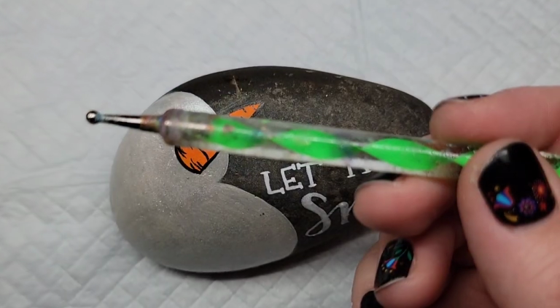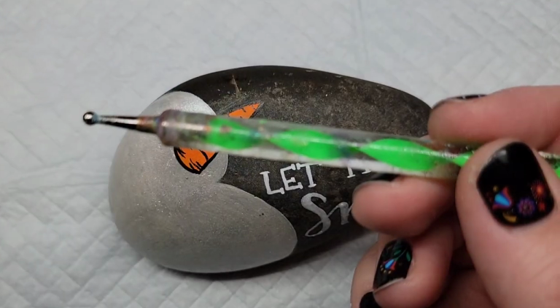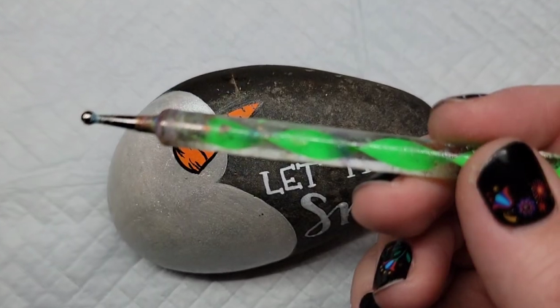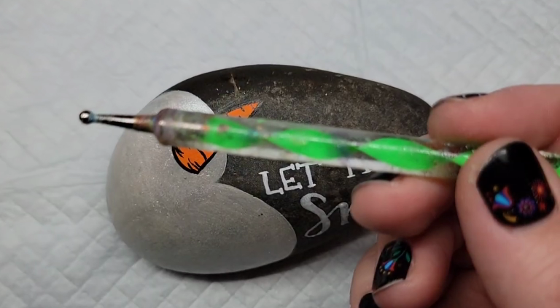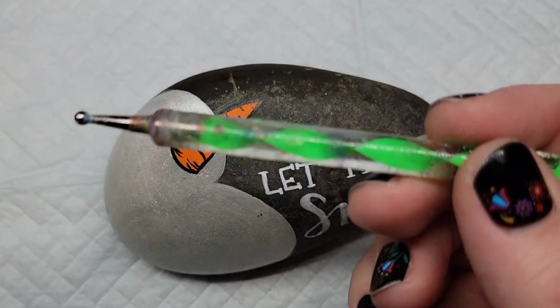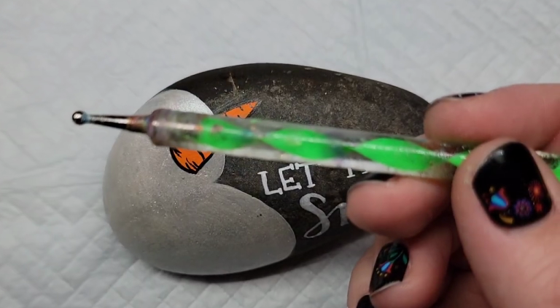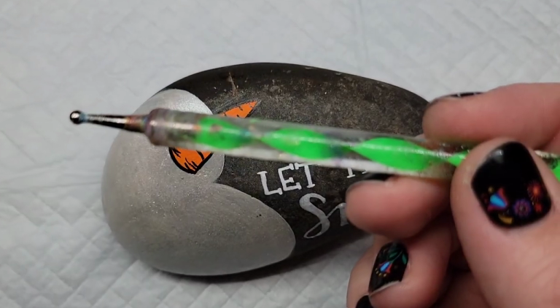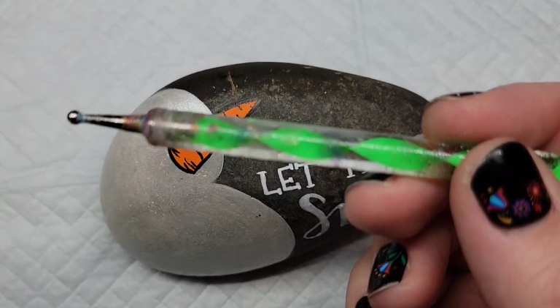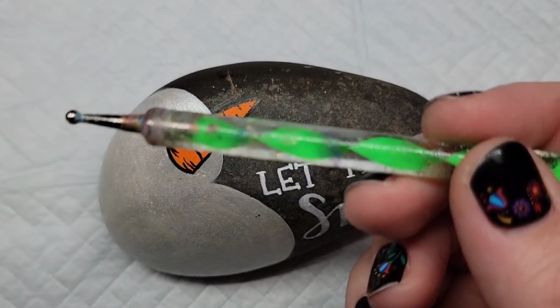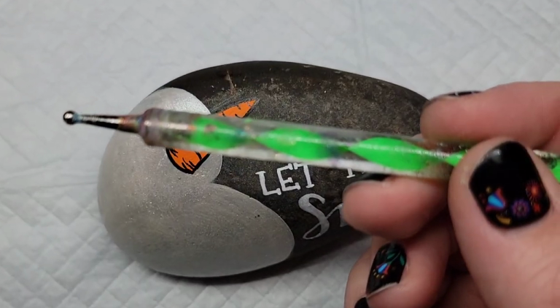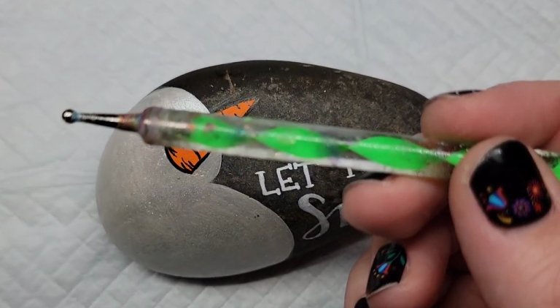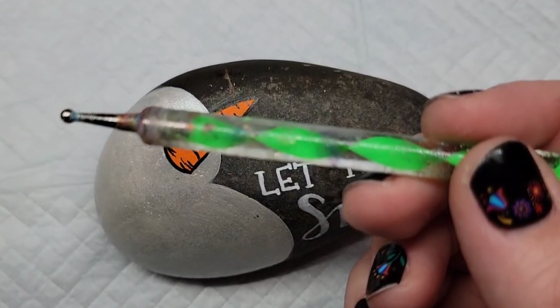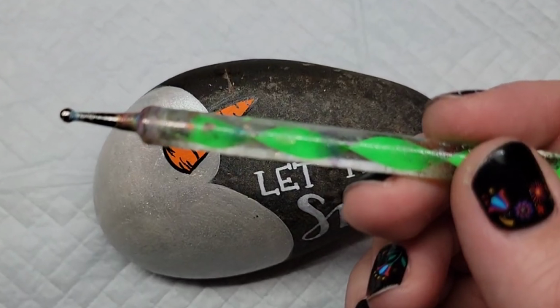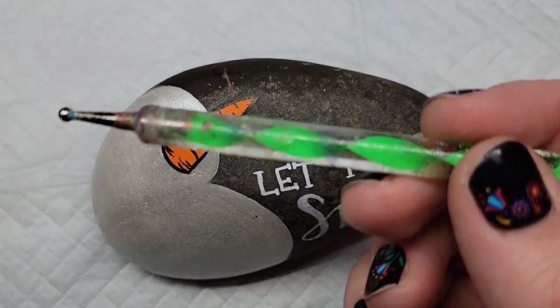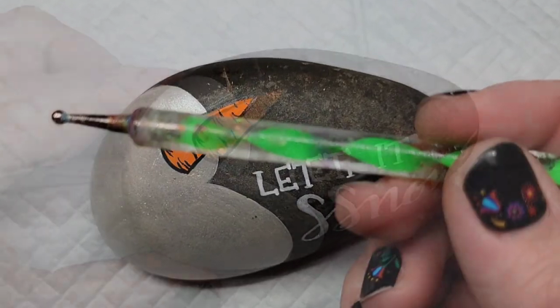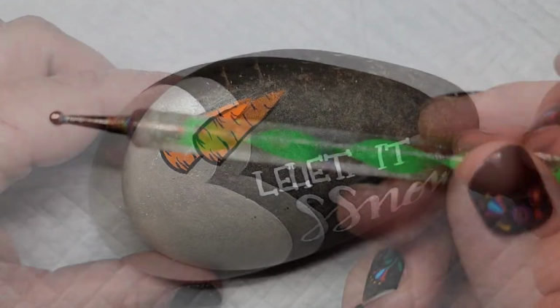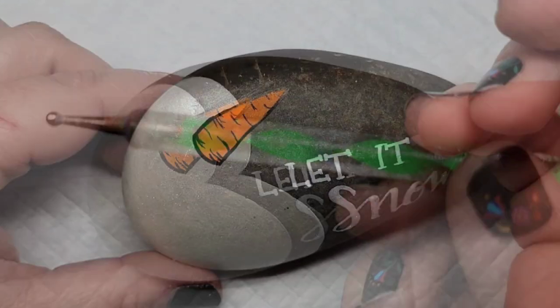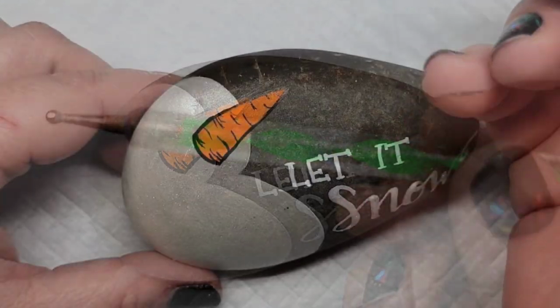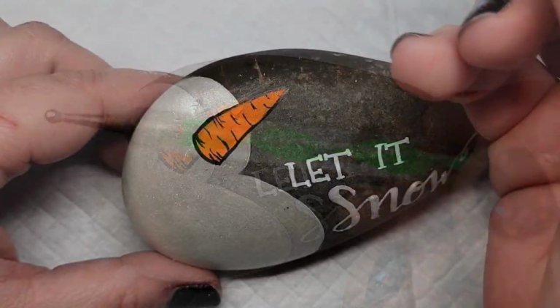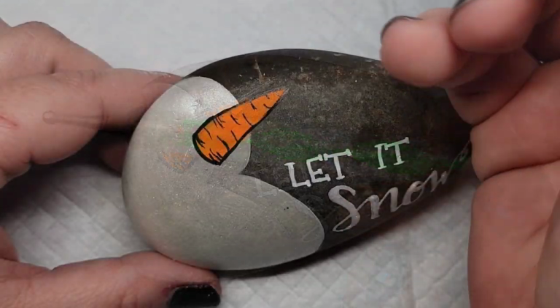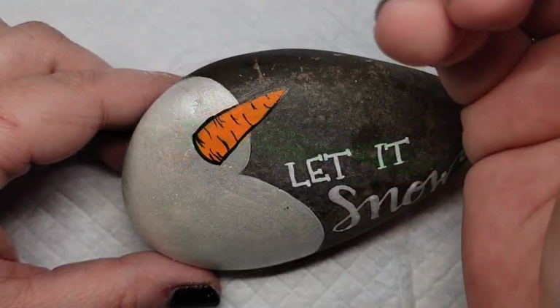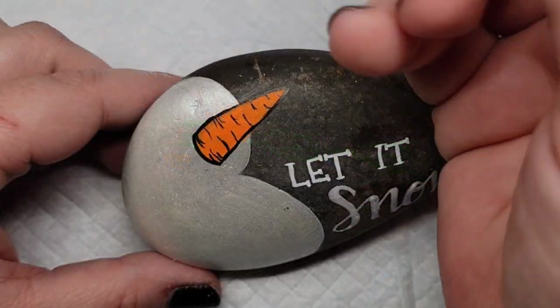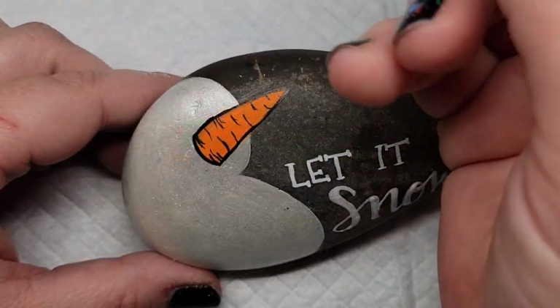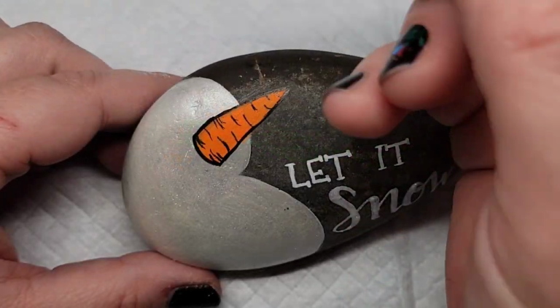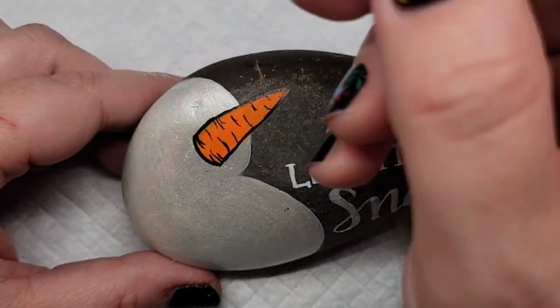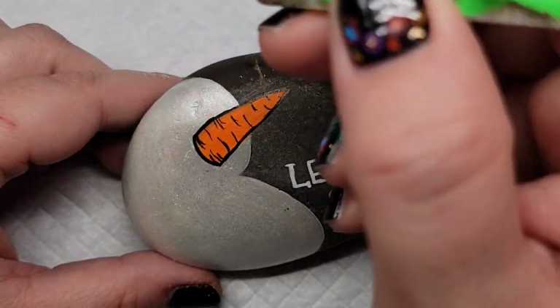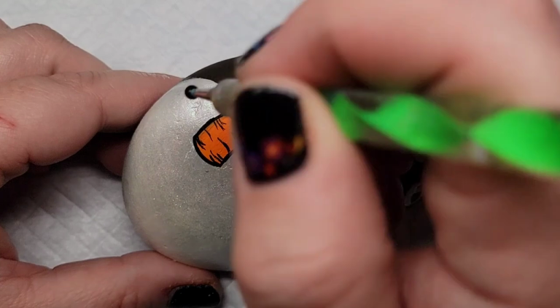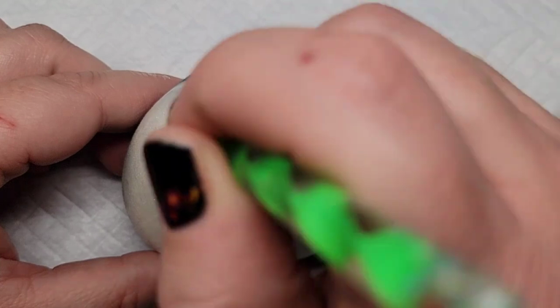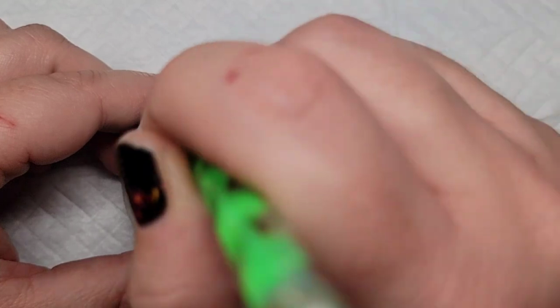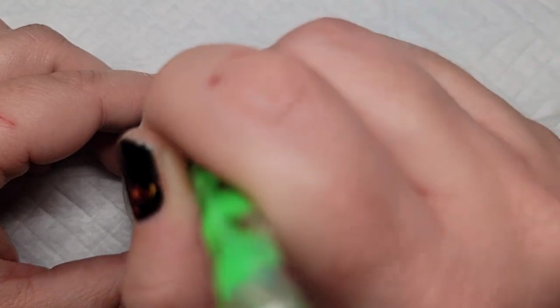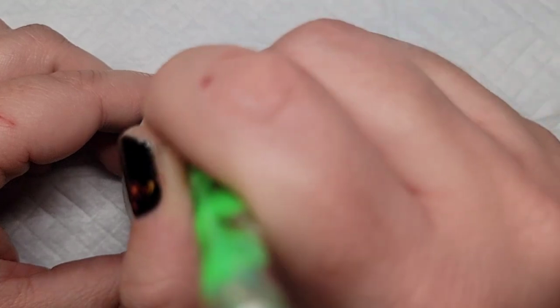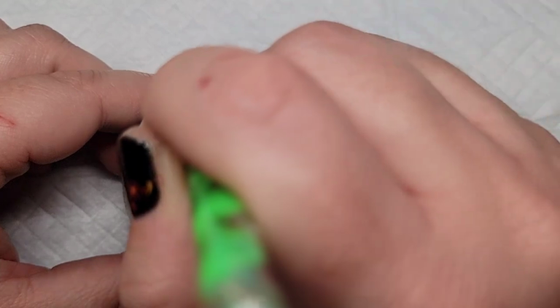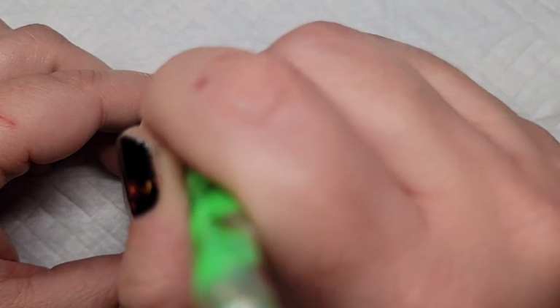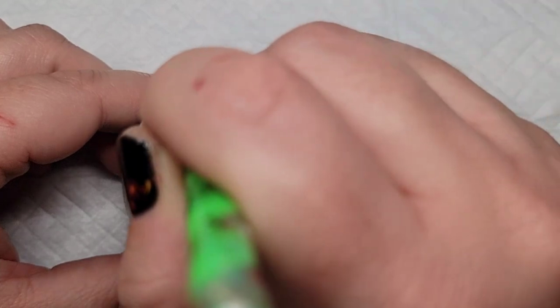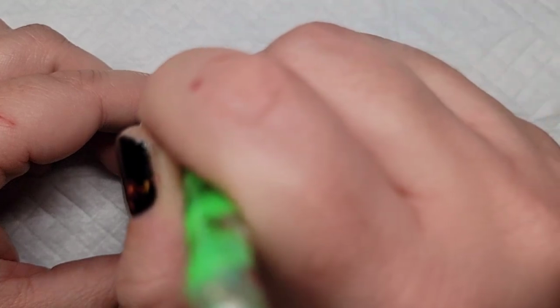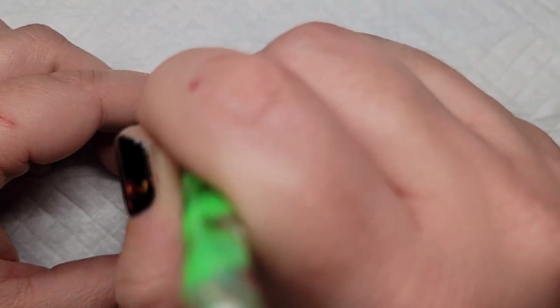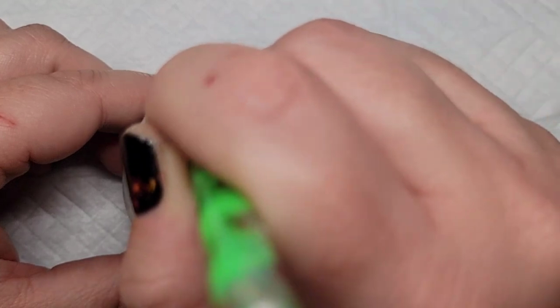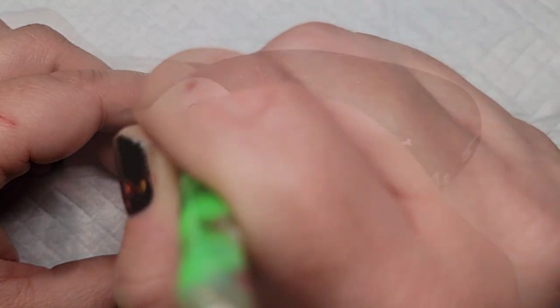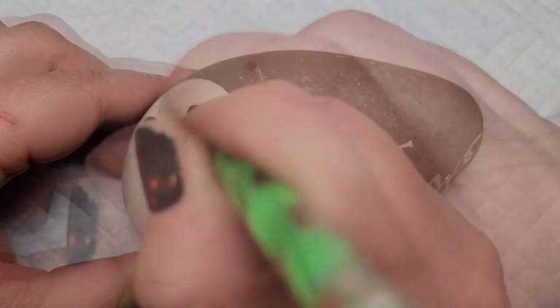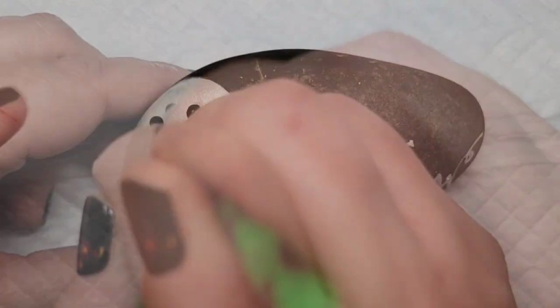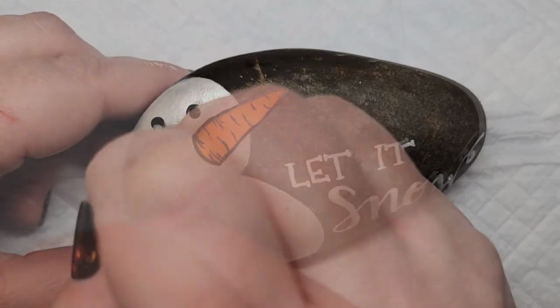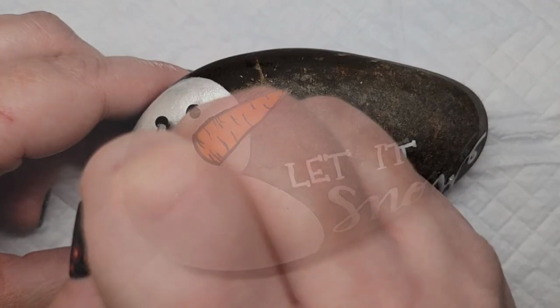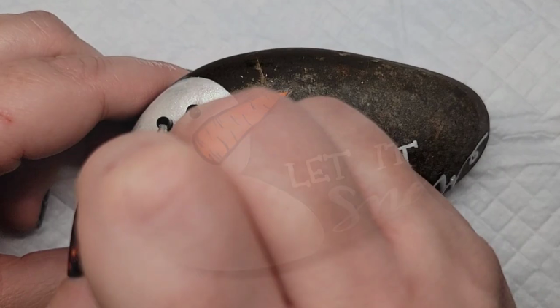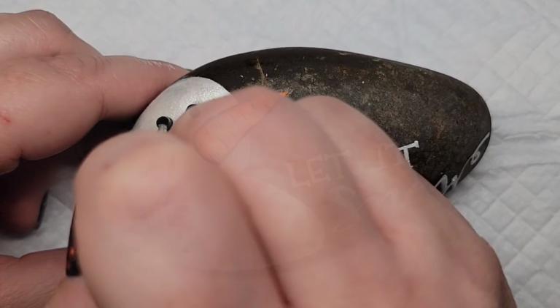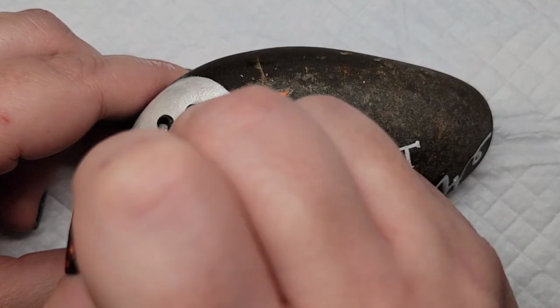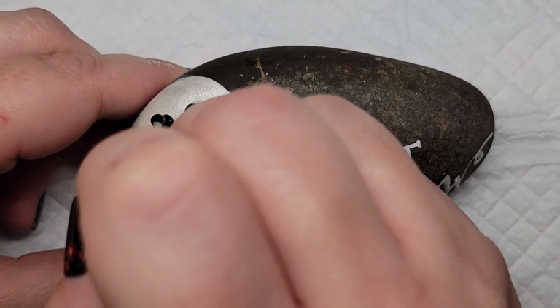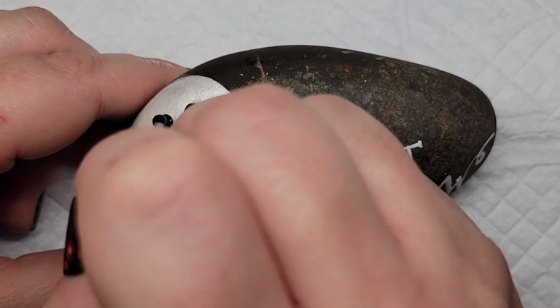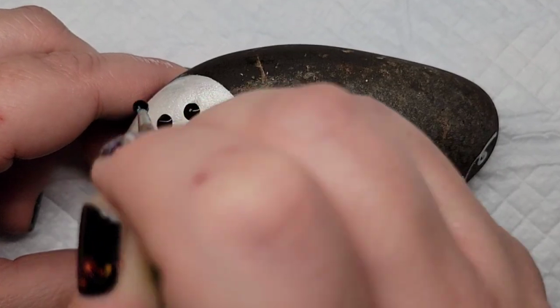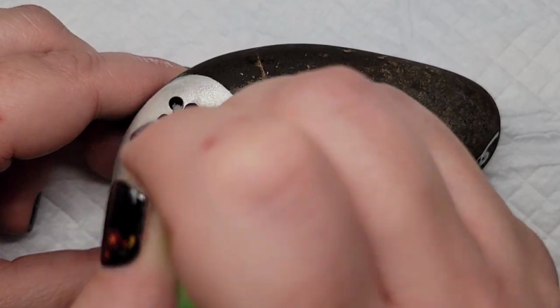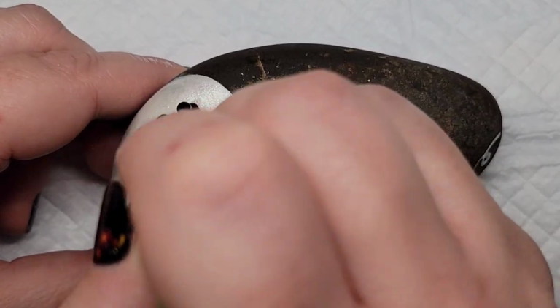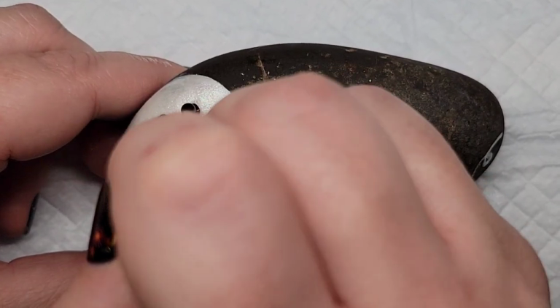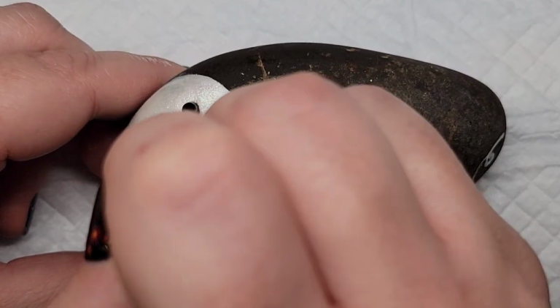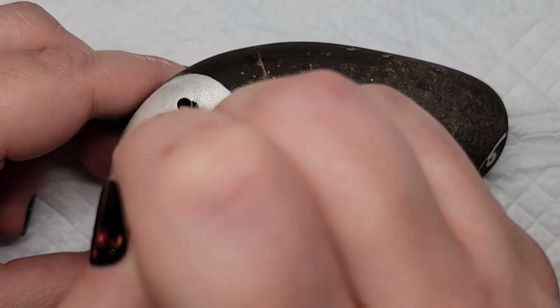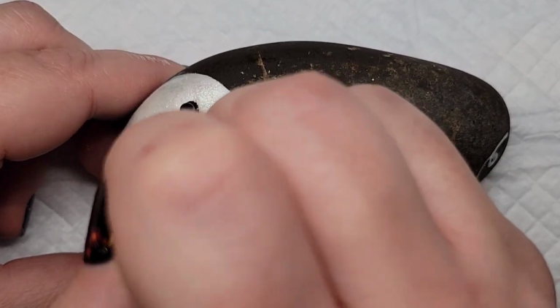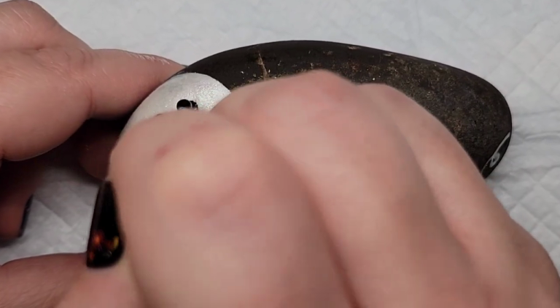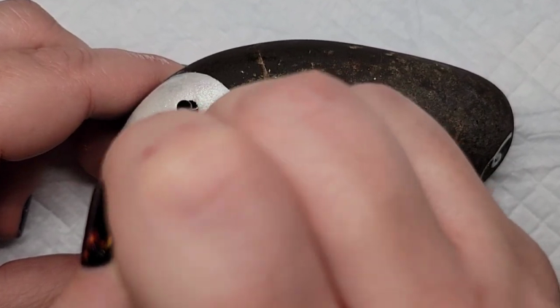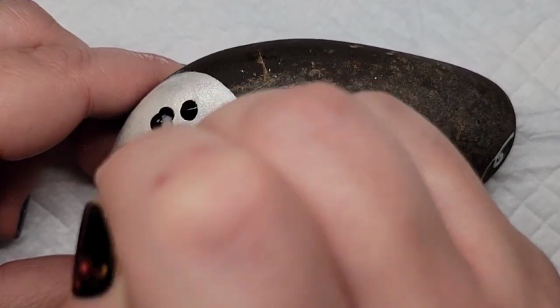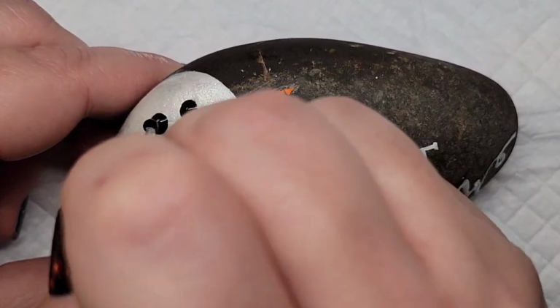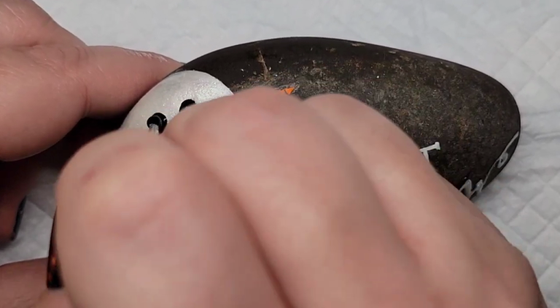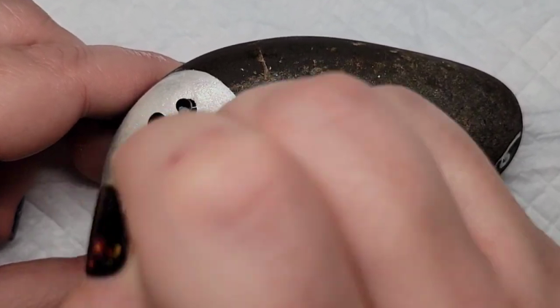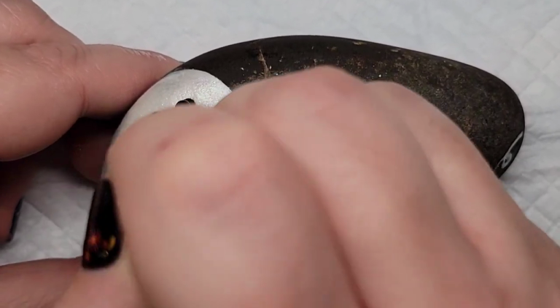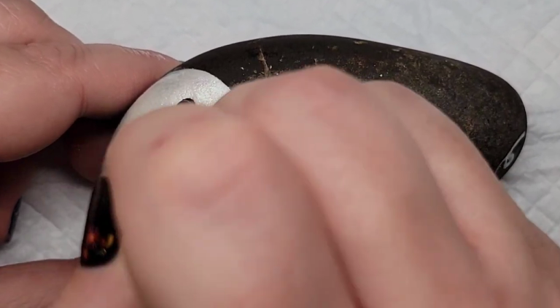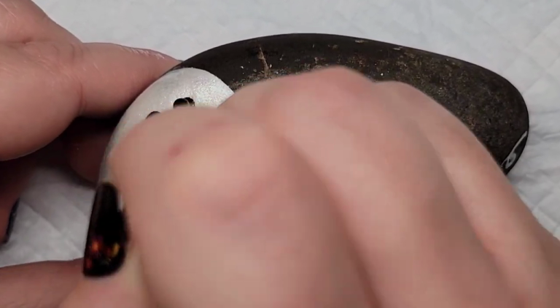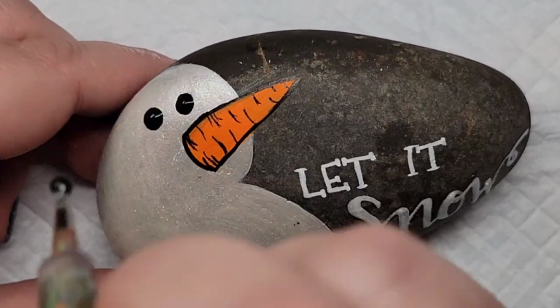Now I'm going to take this nail dotting tool and some black paint to add the eyes and the smile onto the snowman.